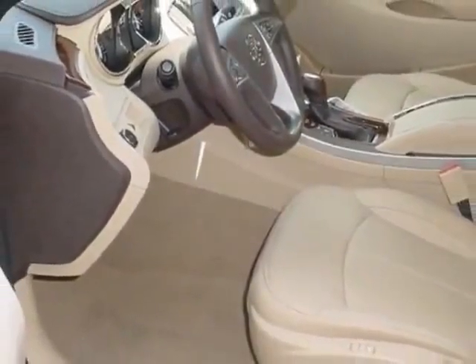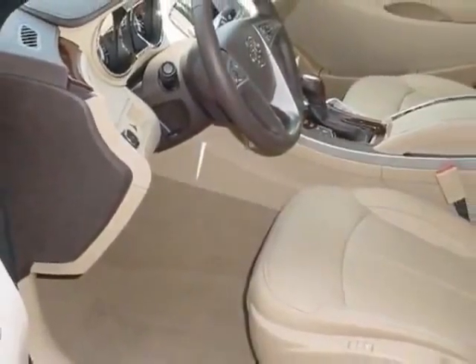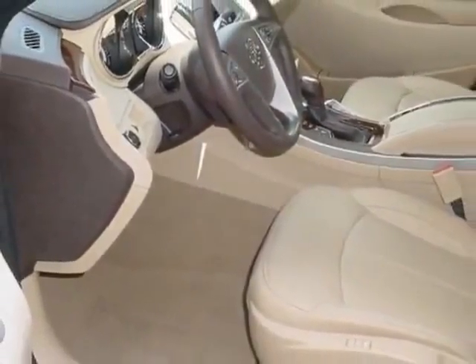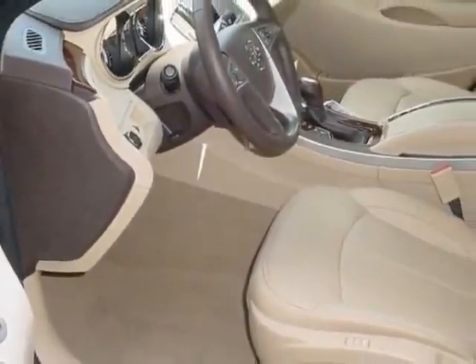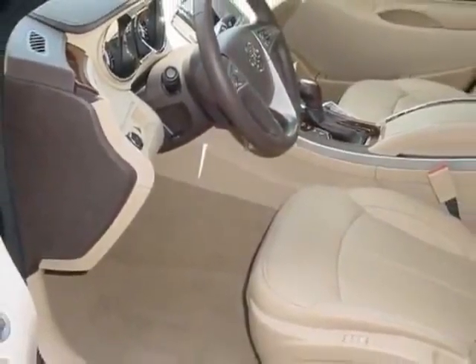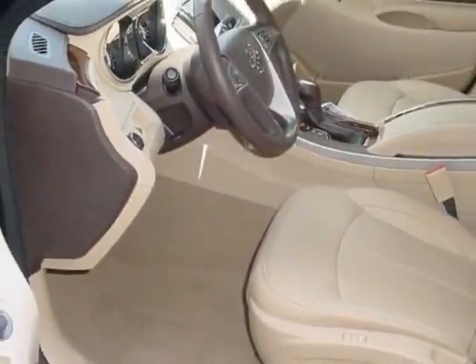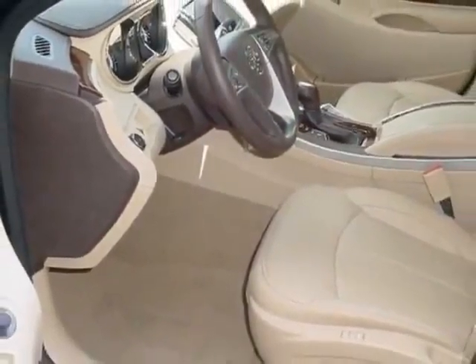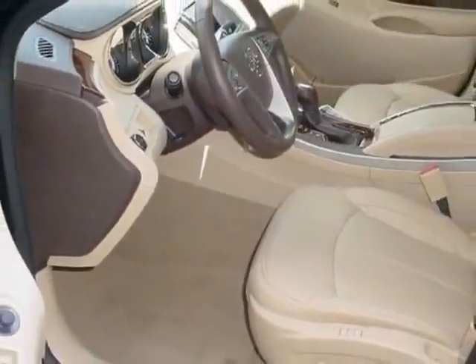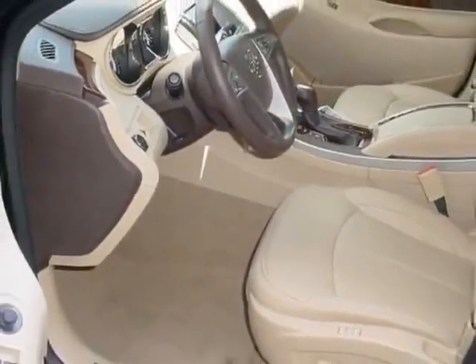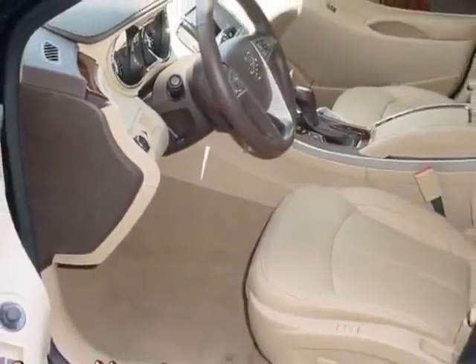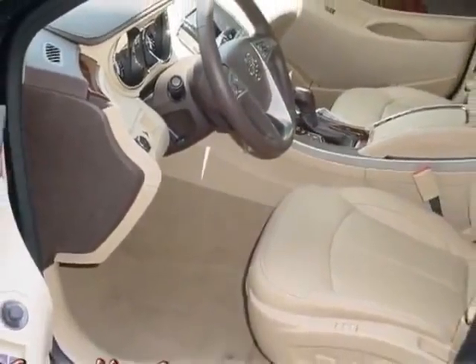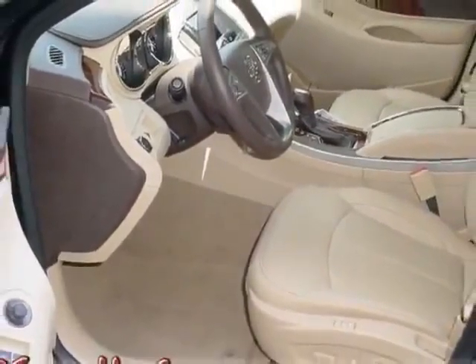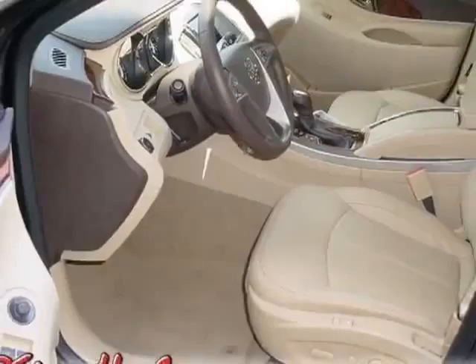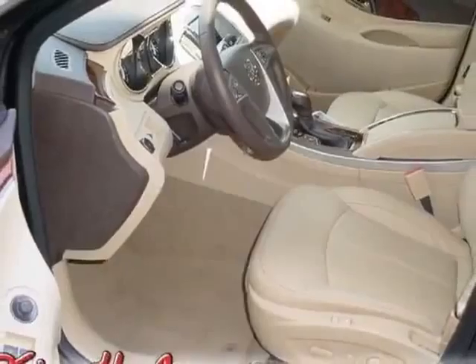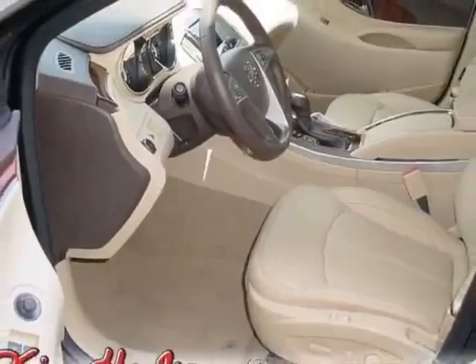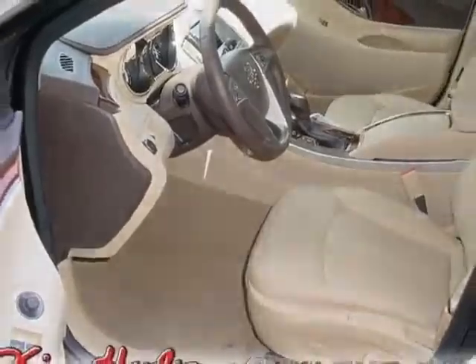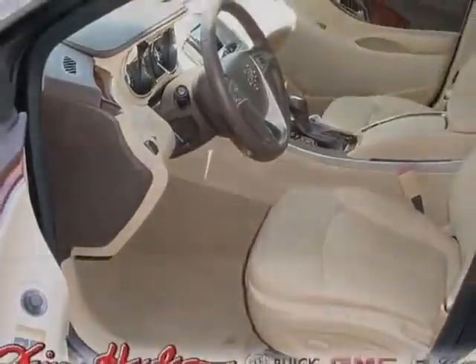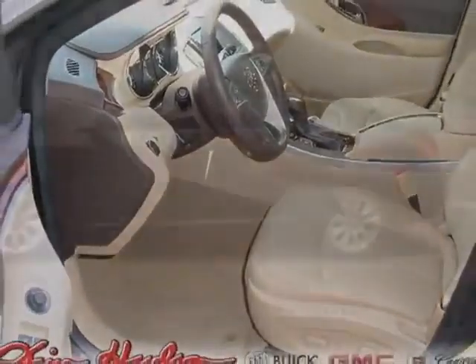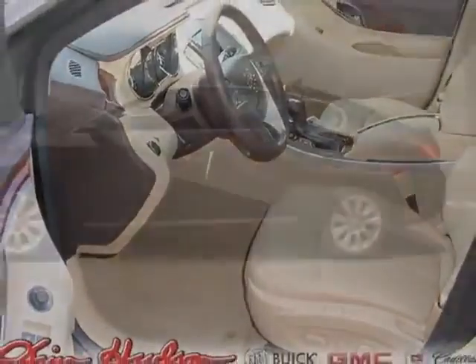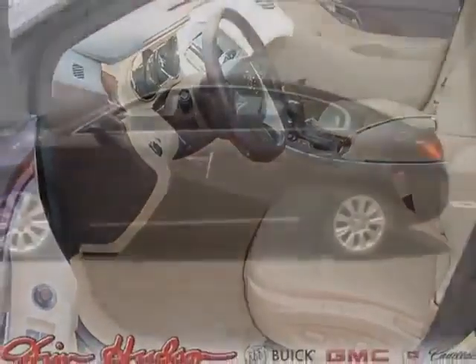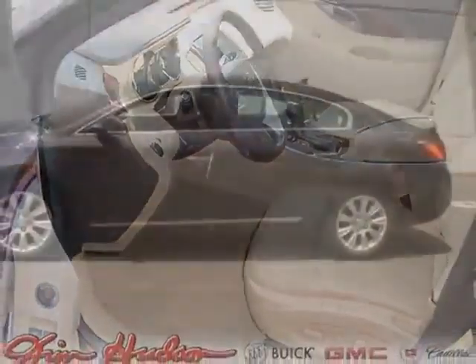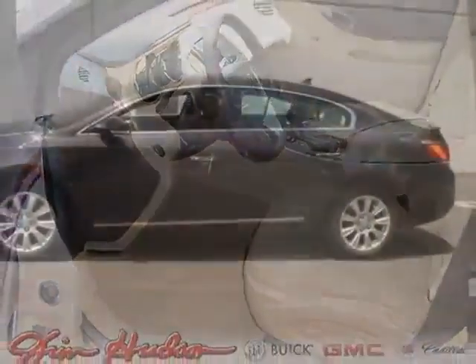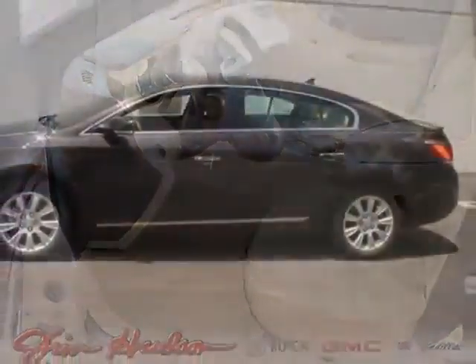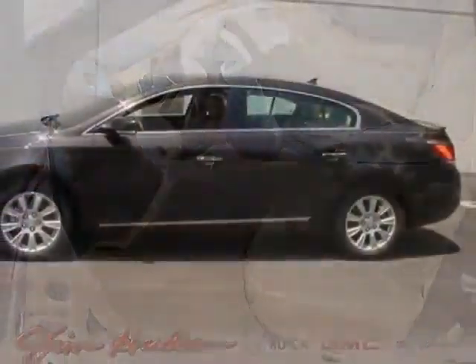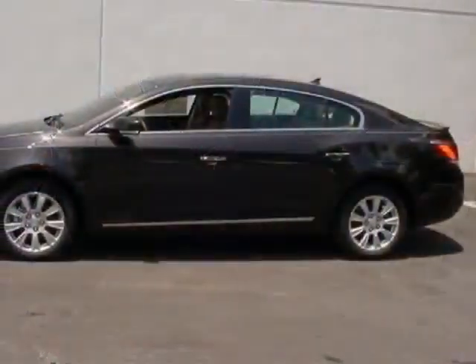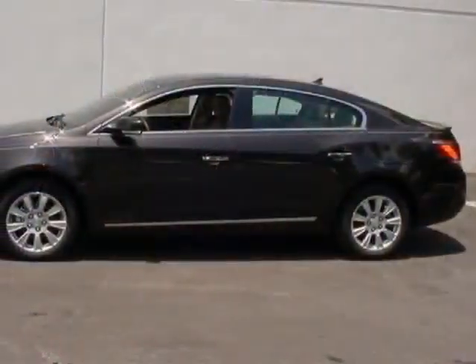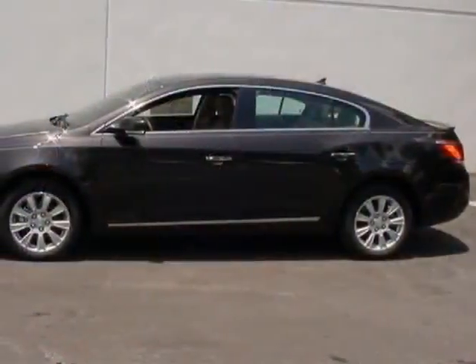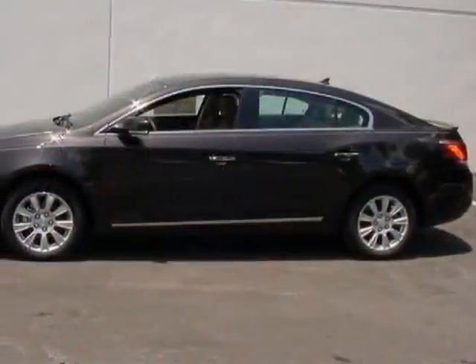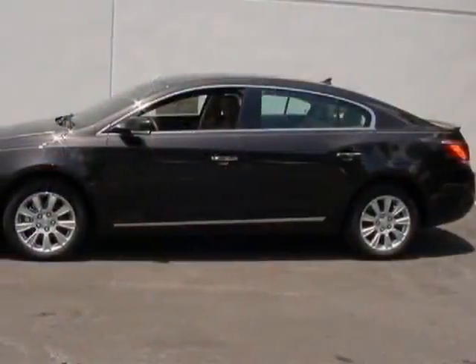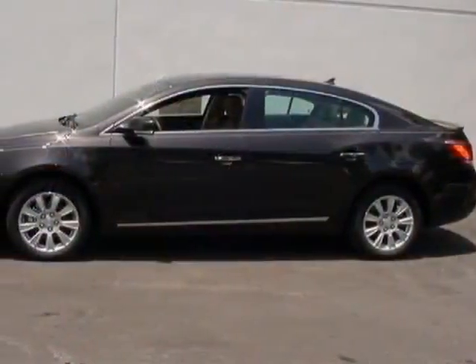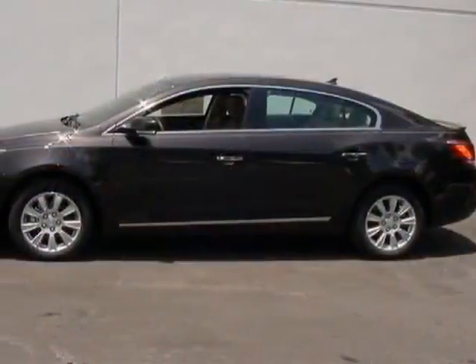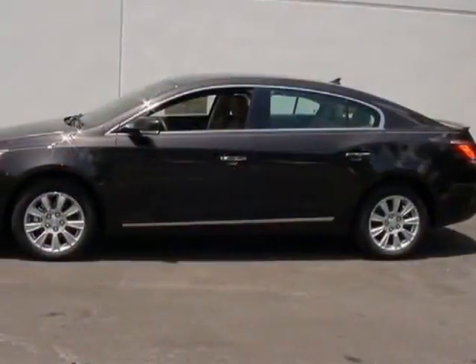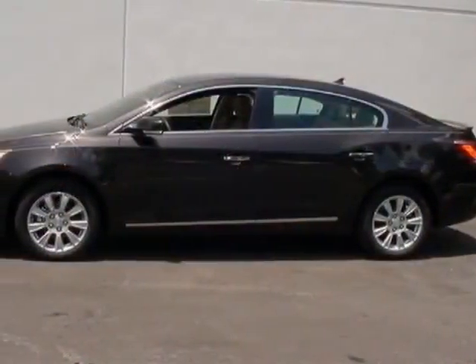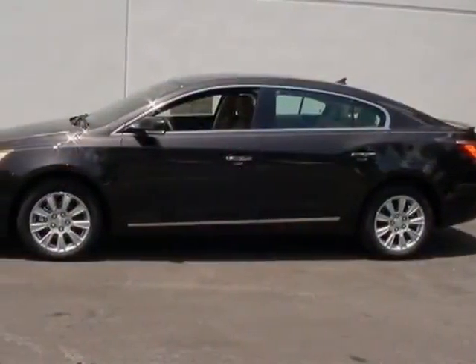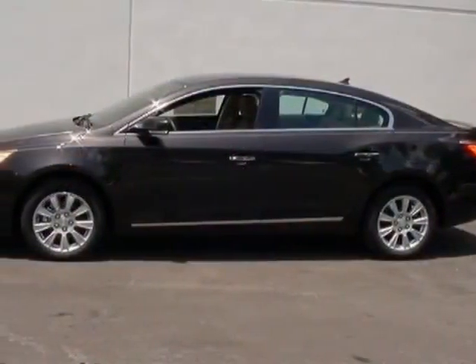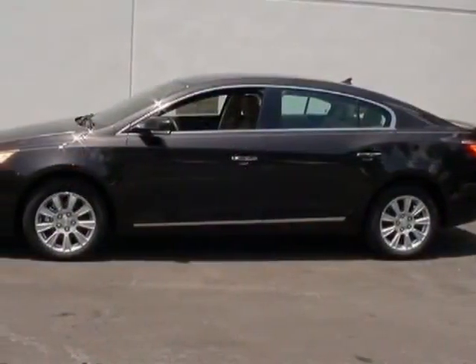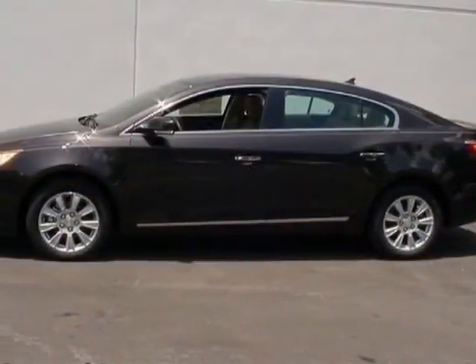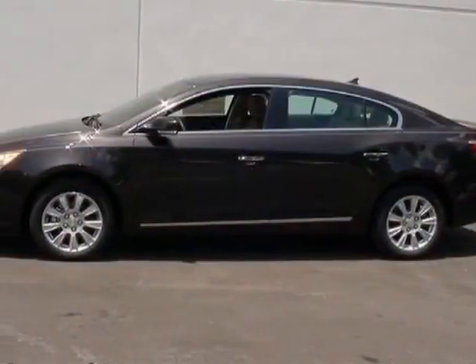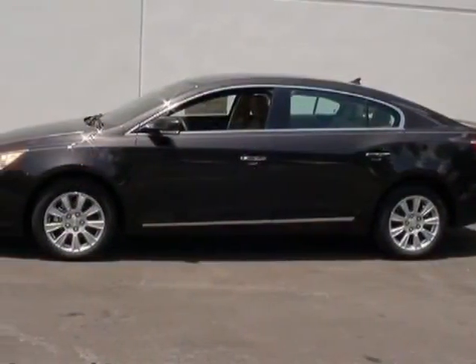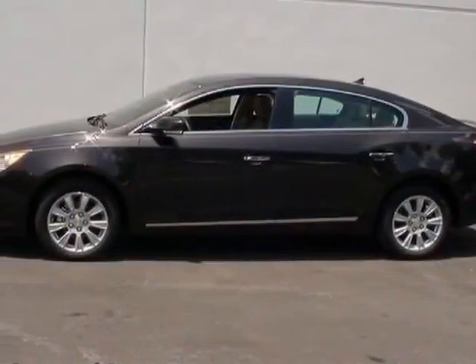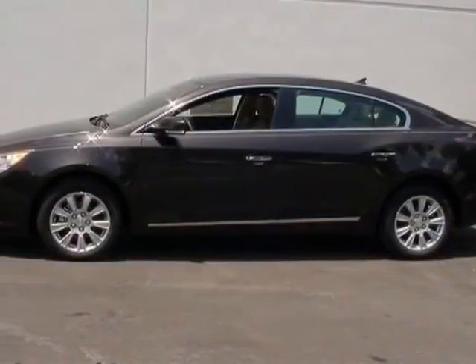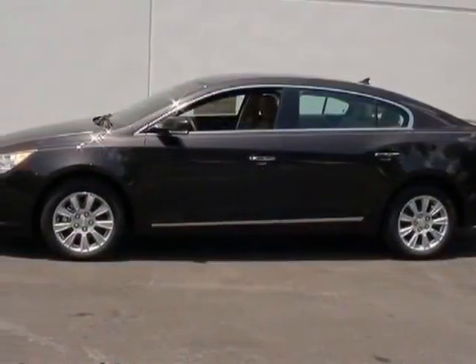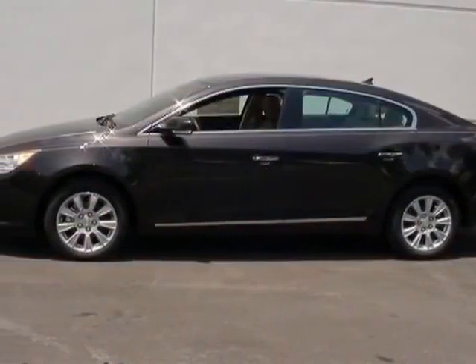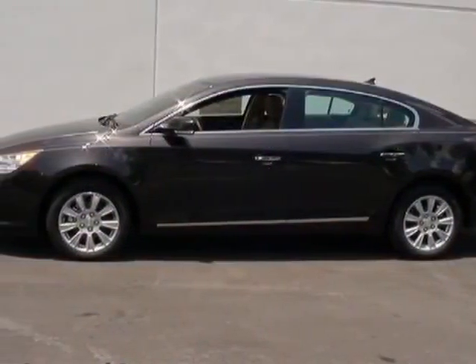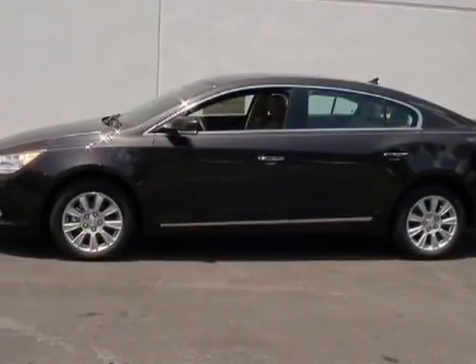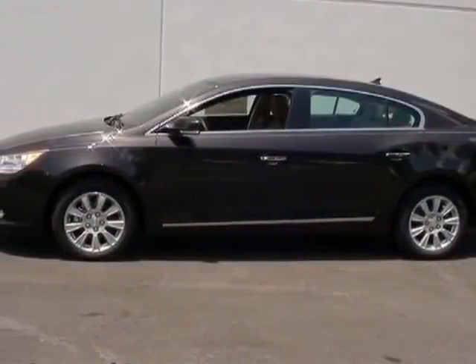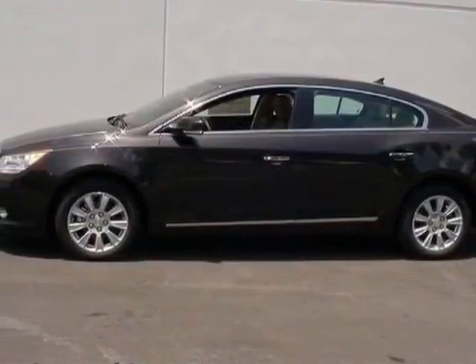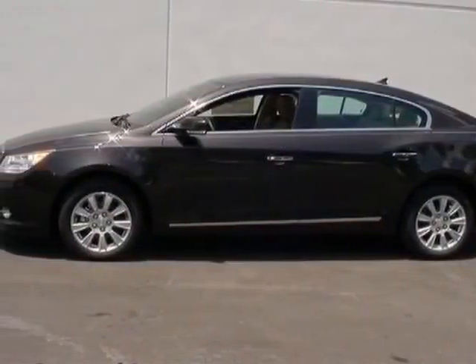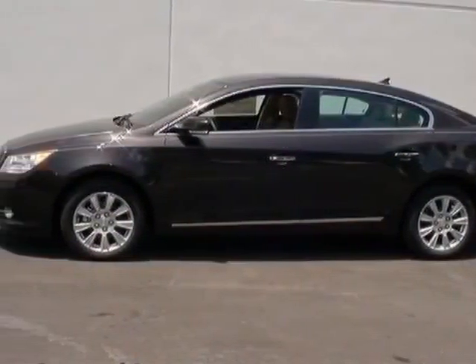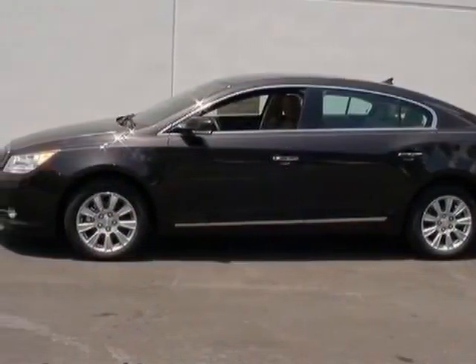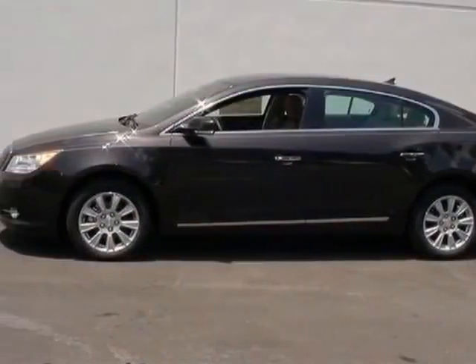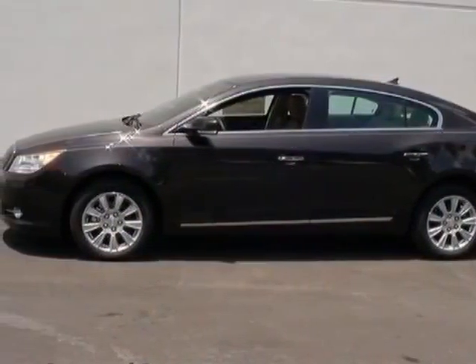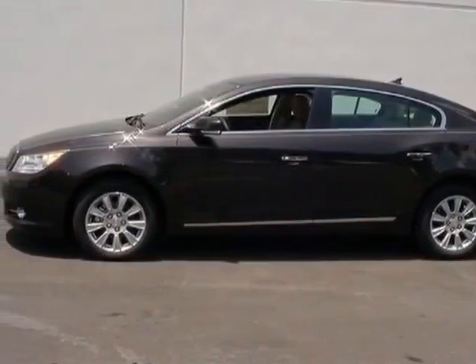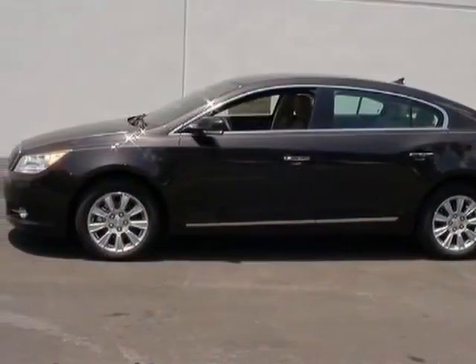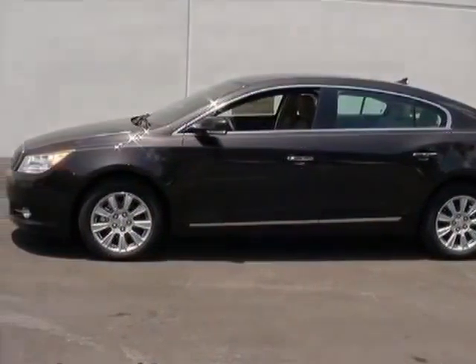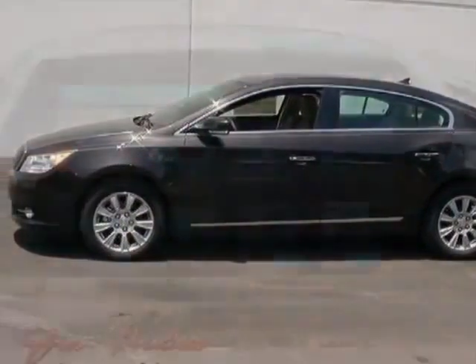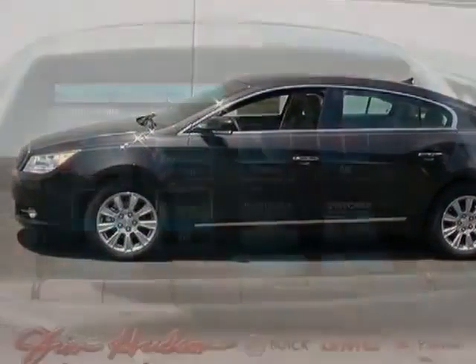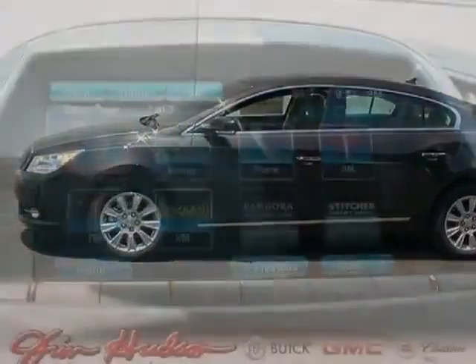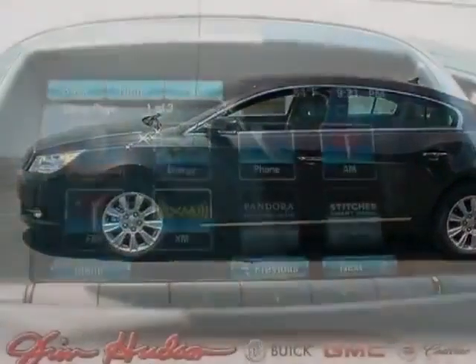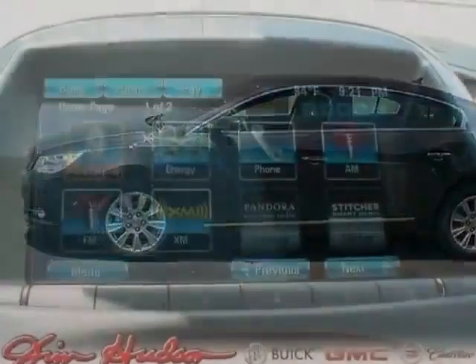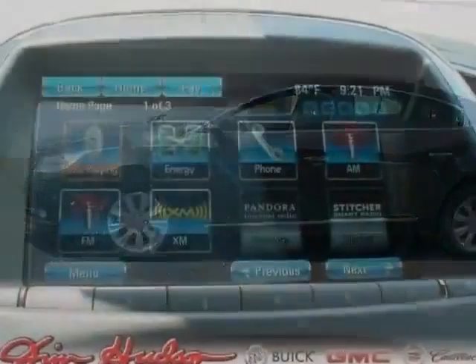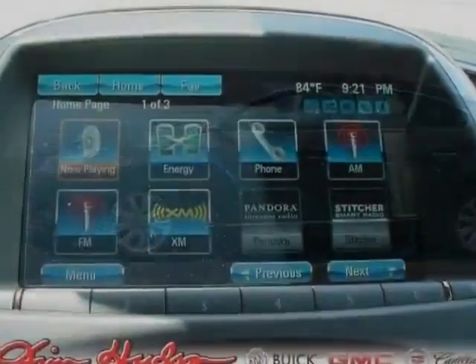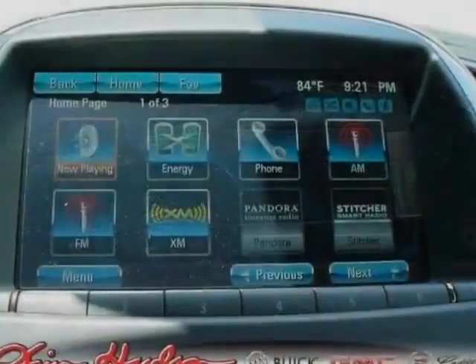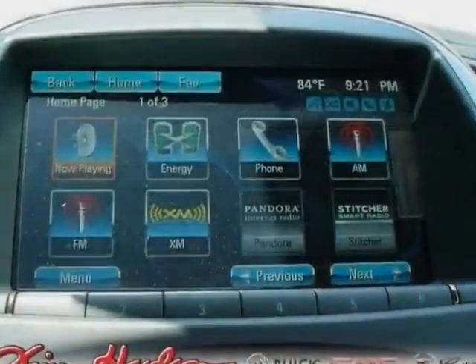This LaCrosse boasts a 2.4 liter engine and has a 6-speed automatic transmission.